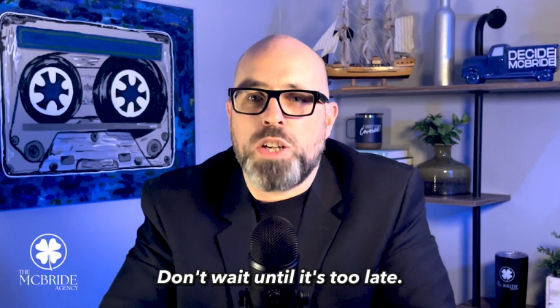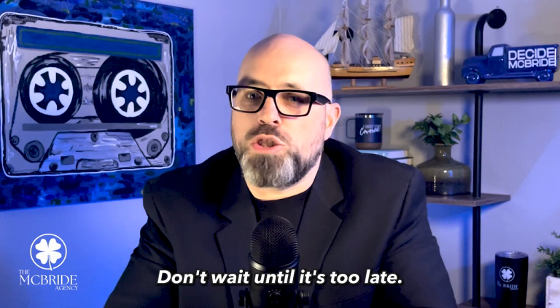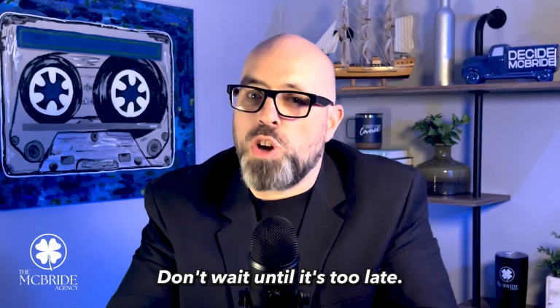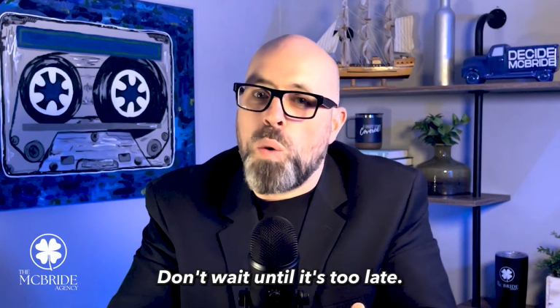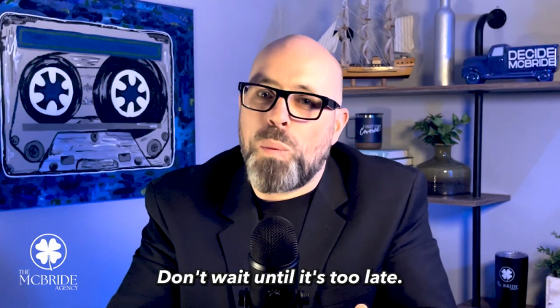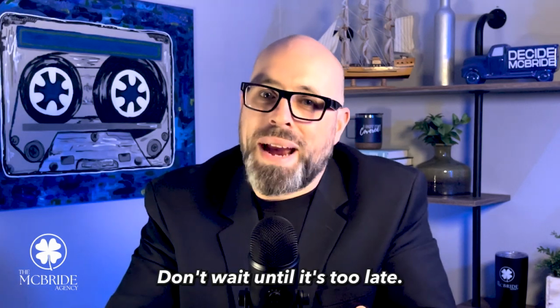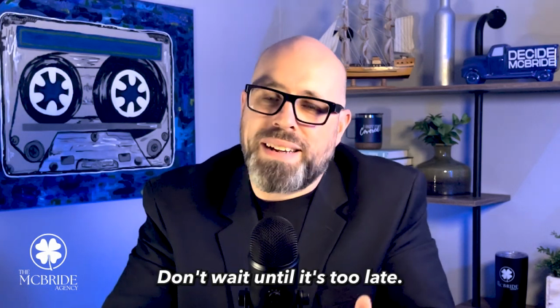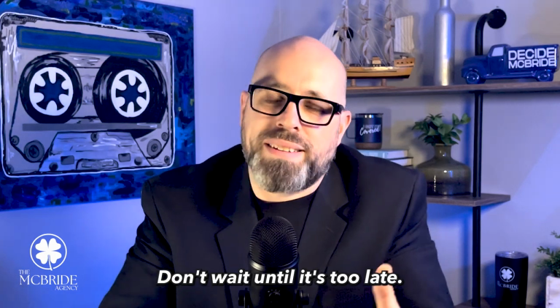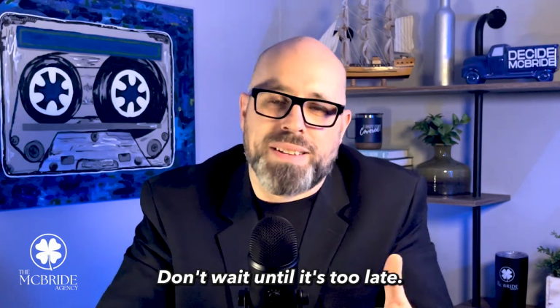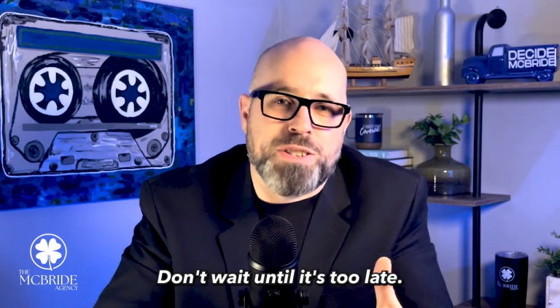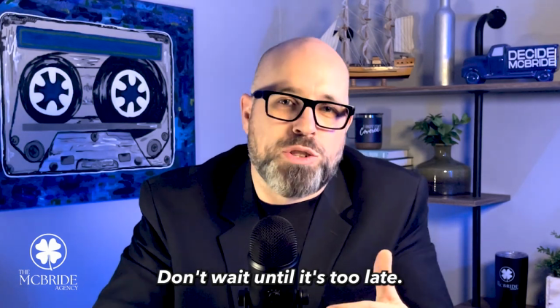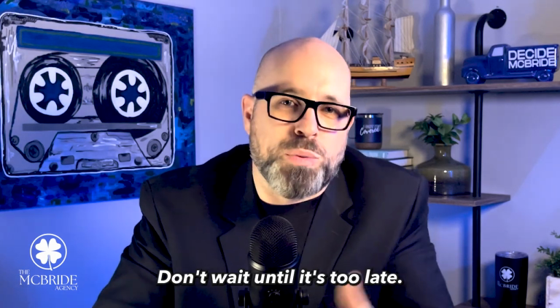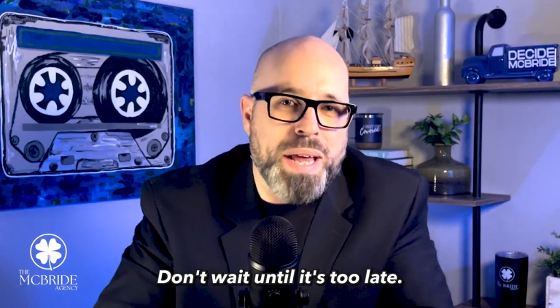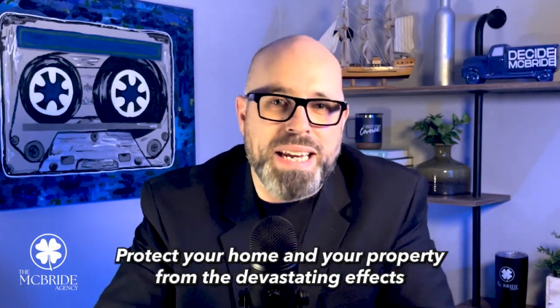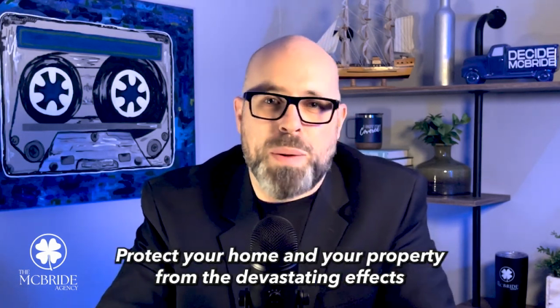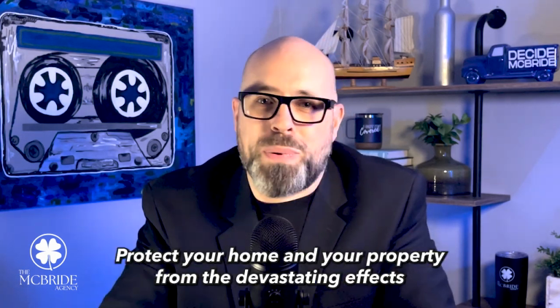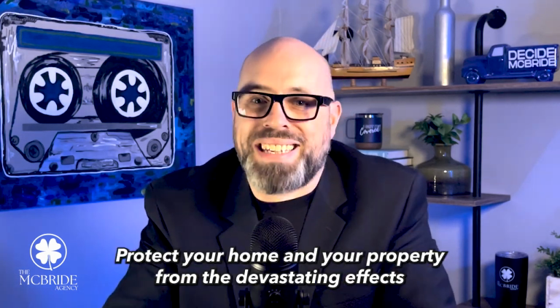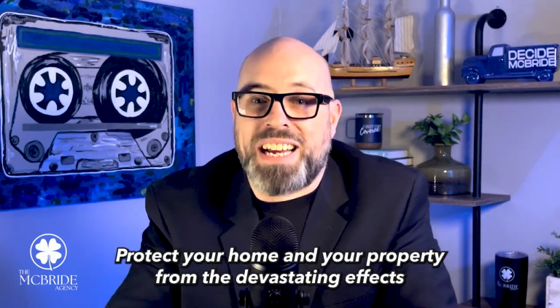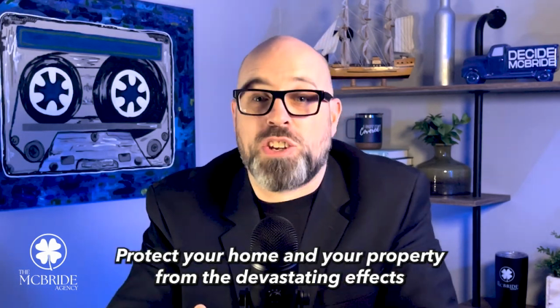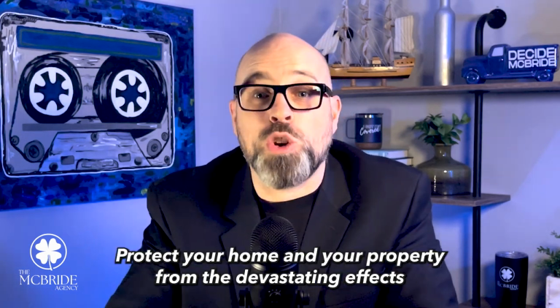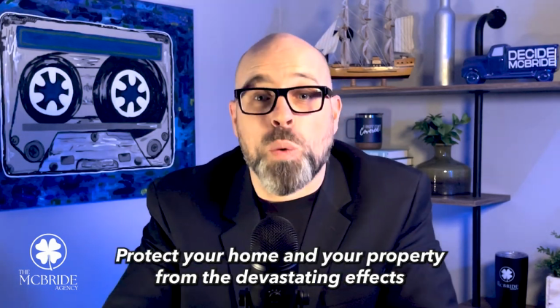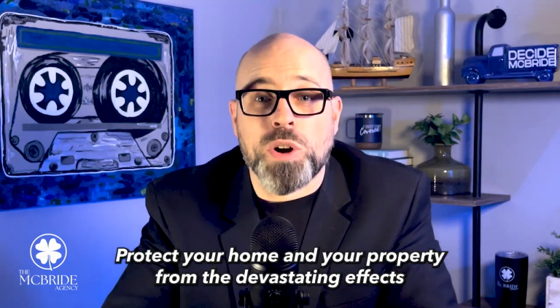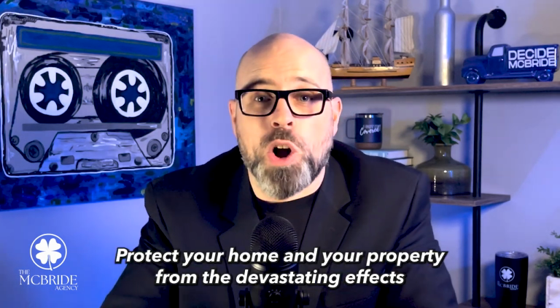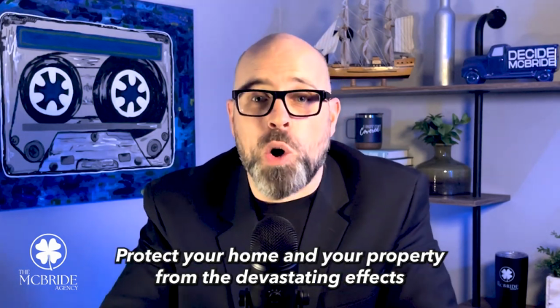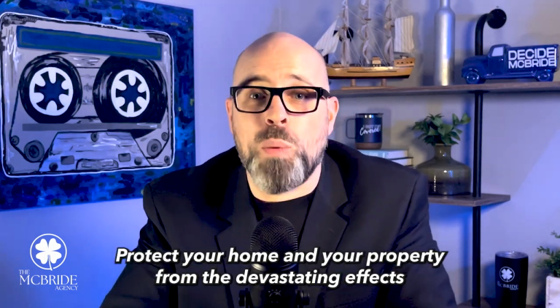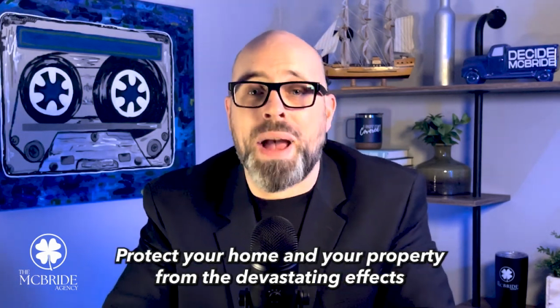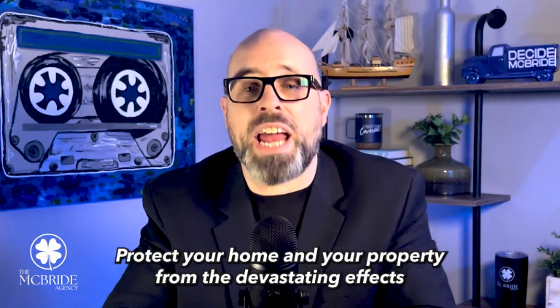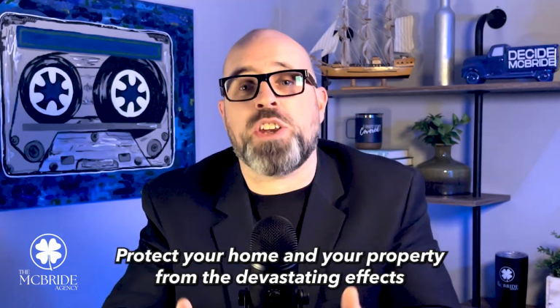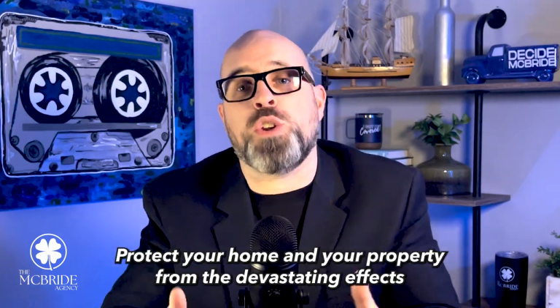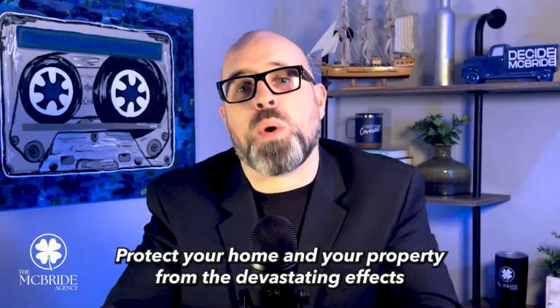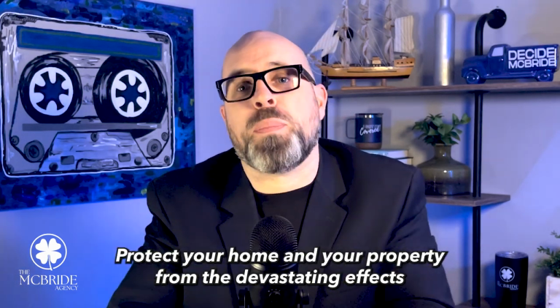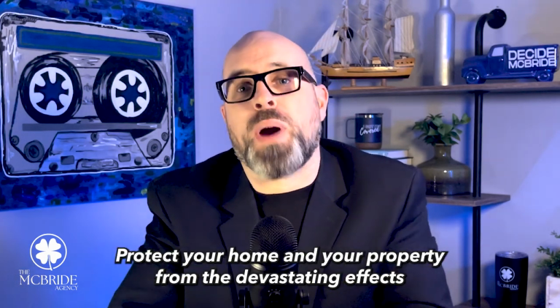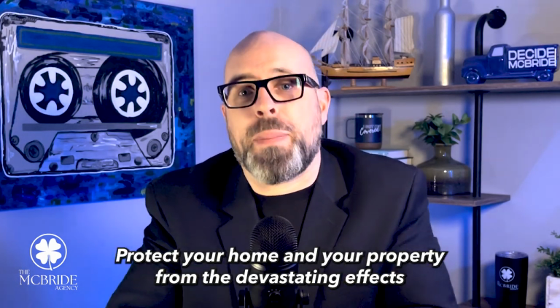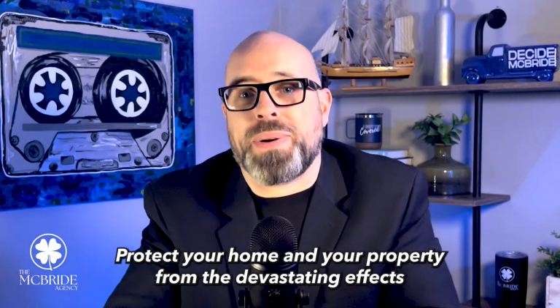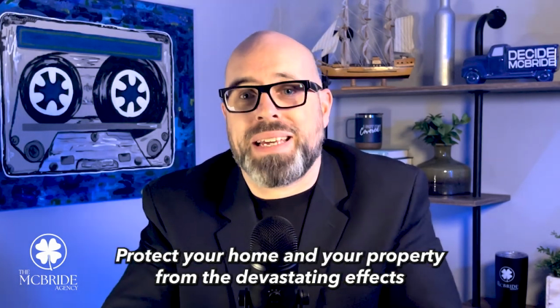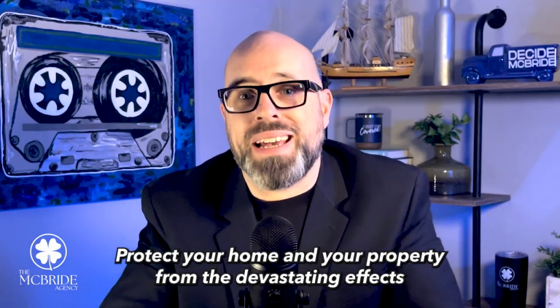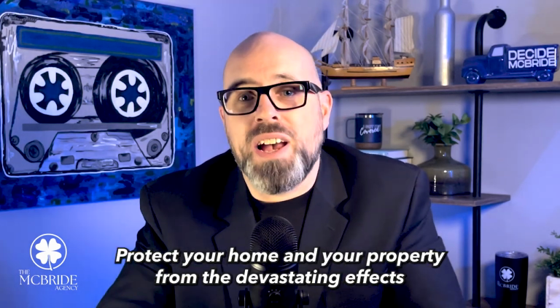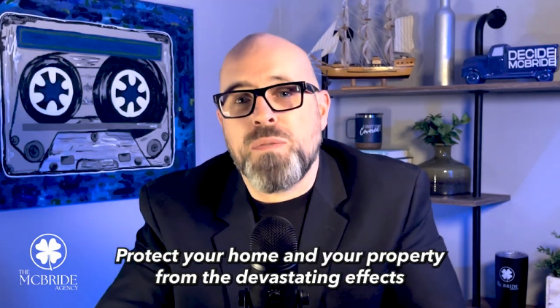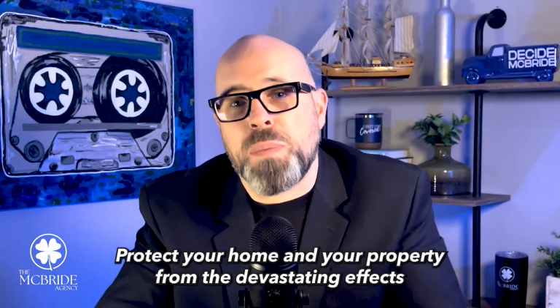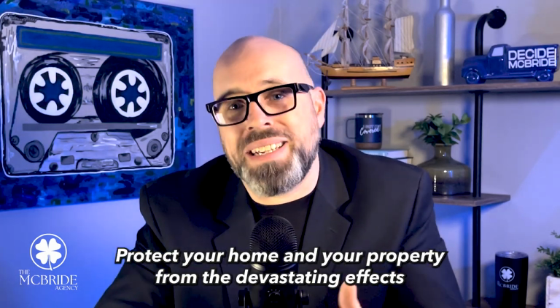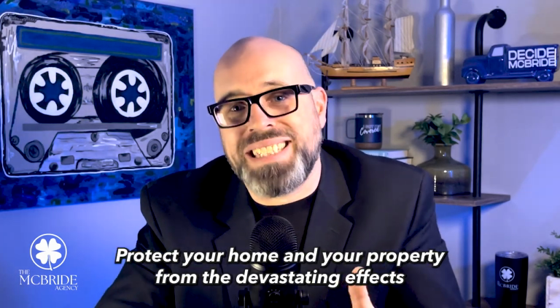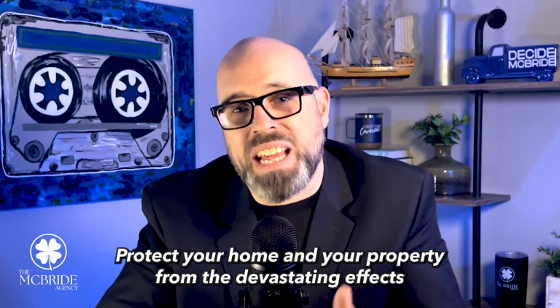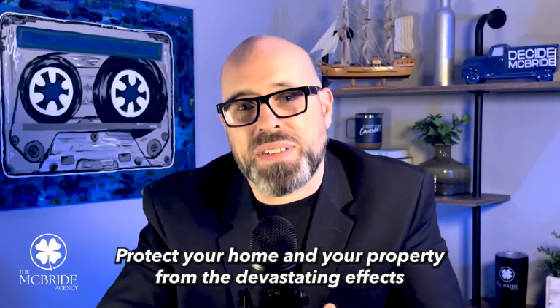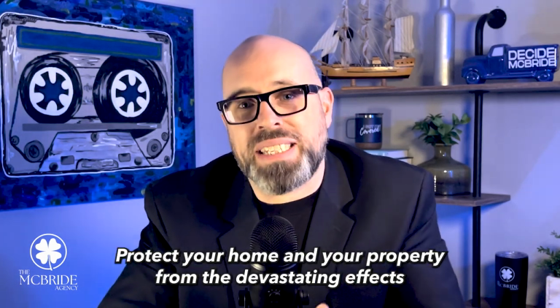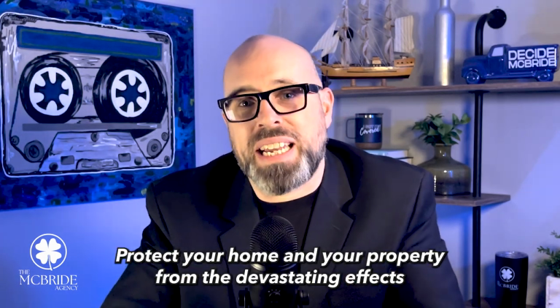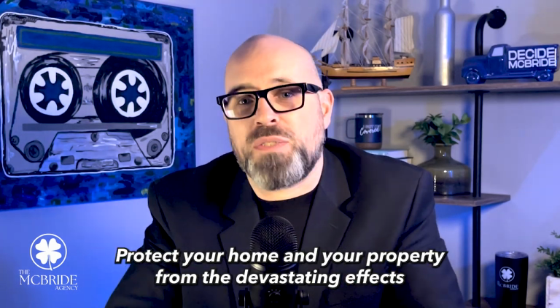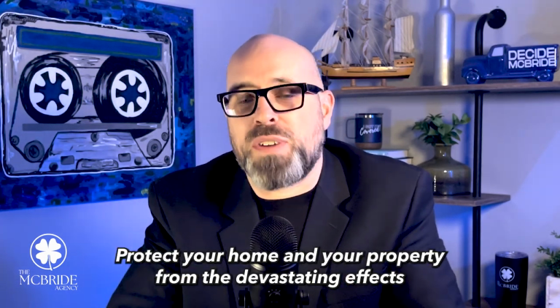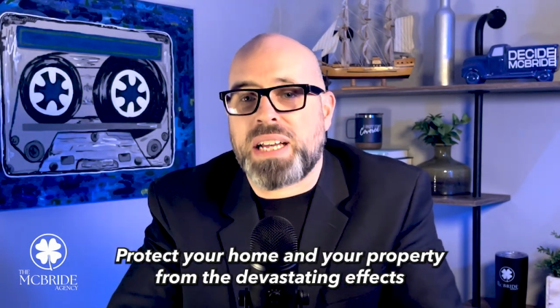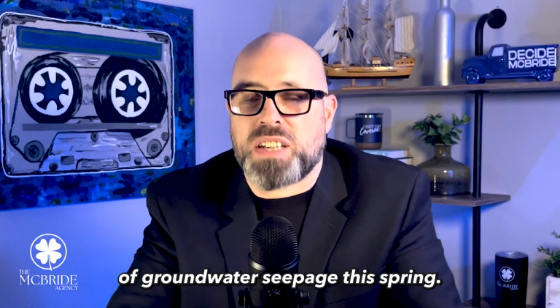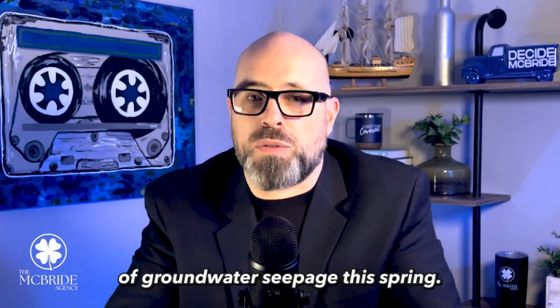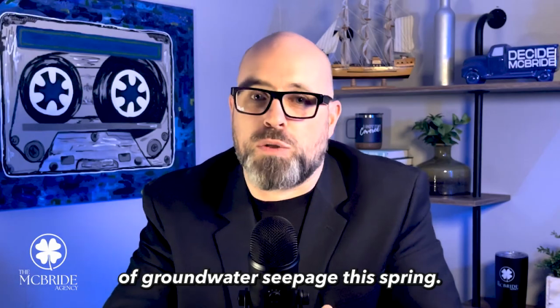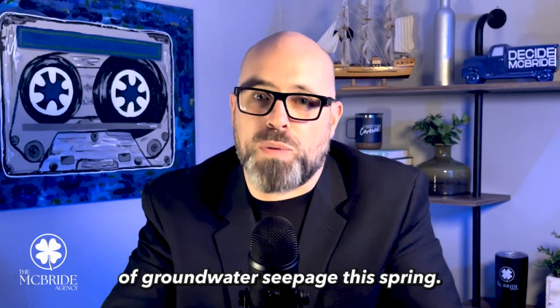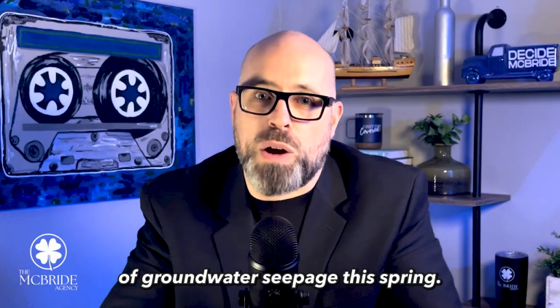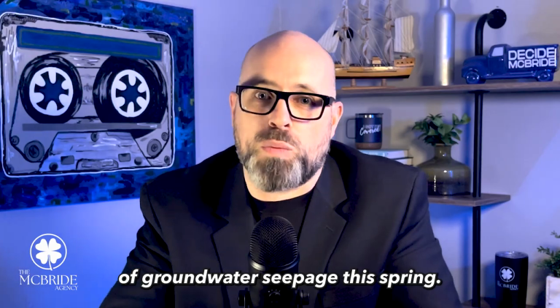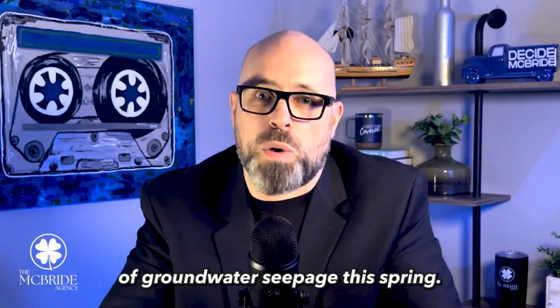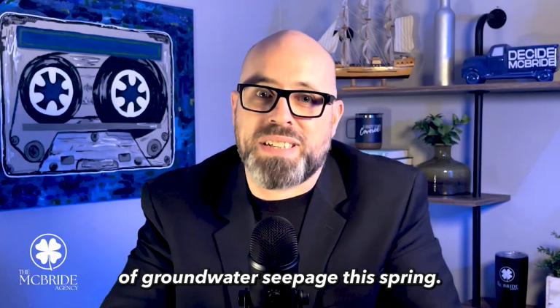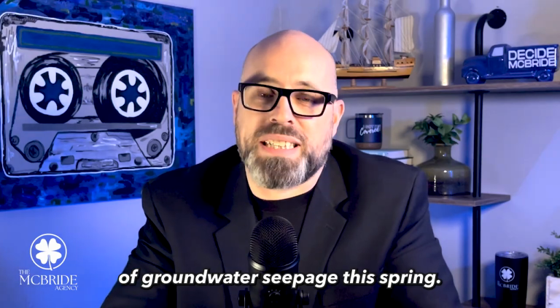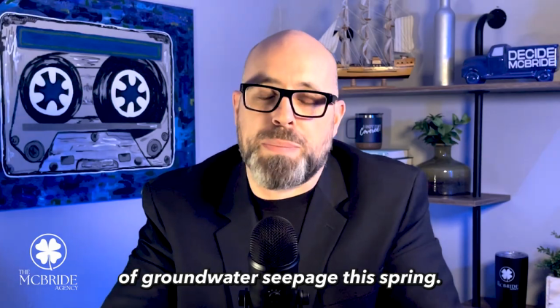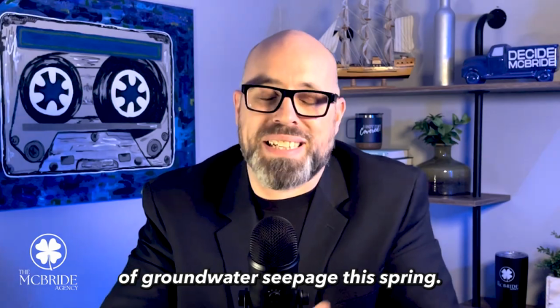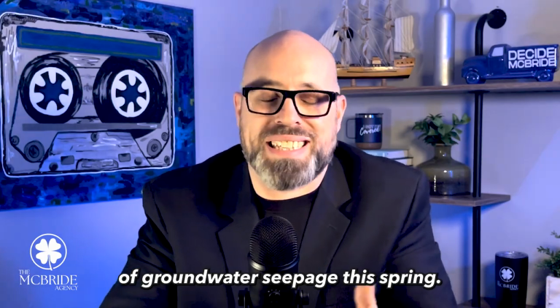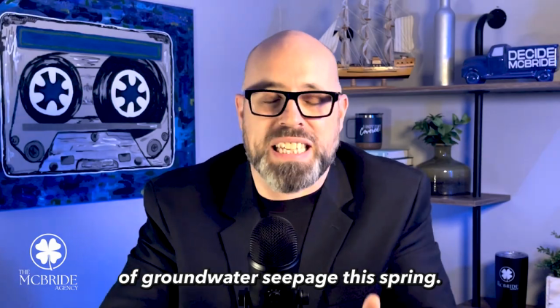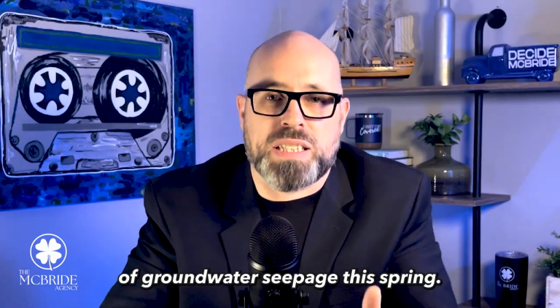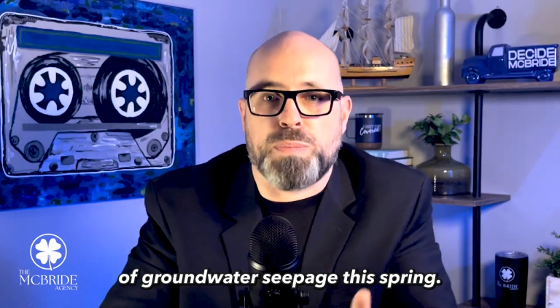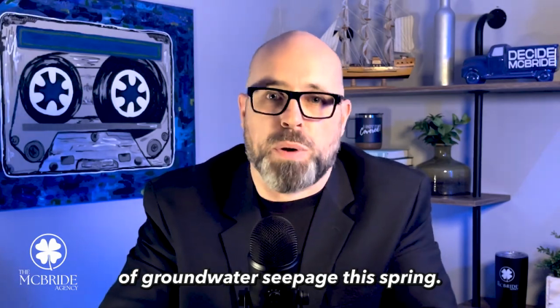Don't wait until it's too late. Protect your home and your property from the devastating effects of groundwater seepage this spring.